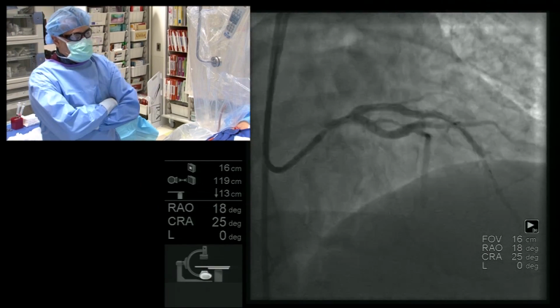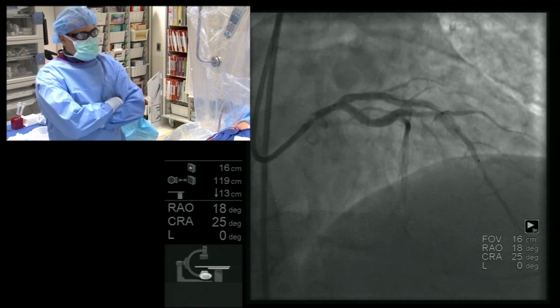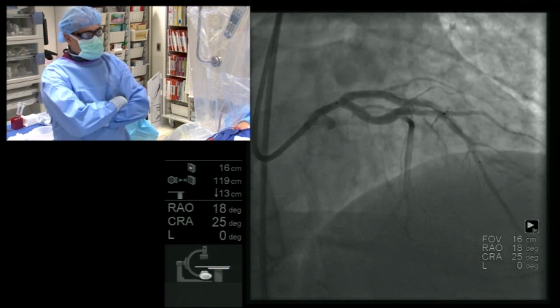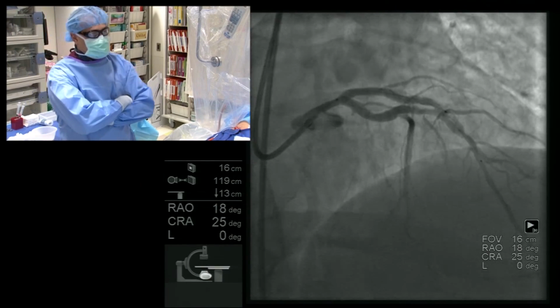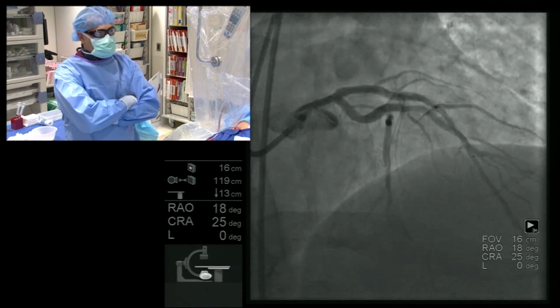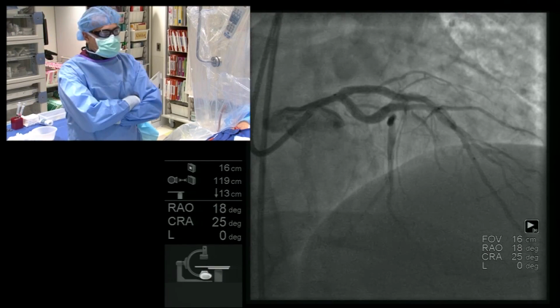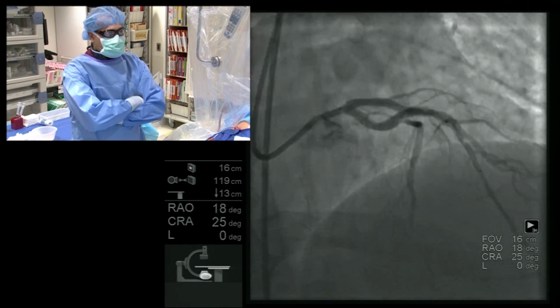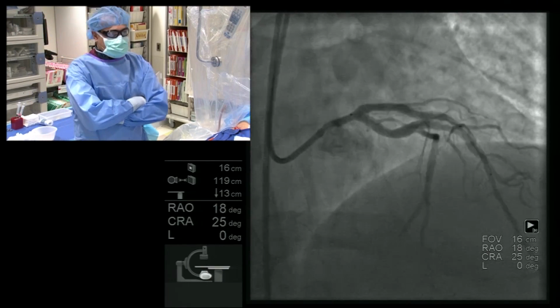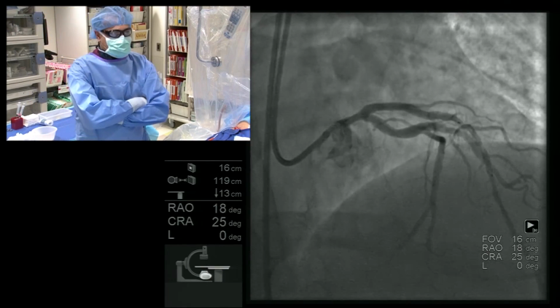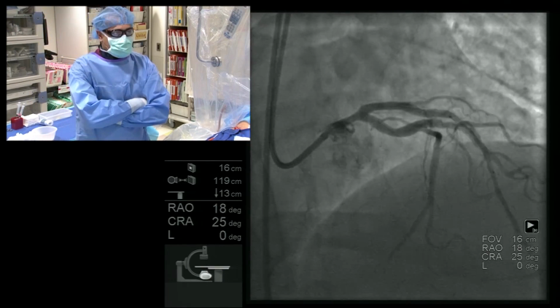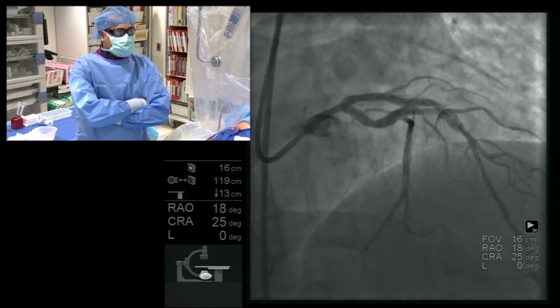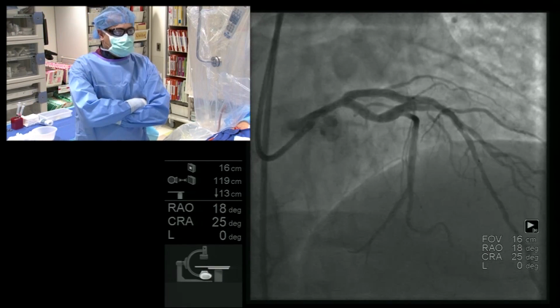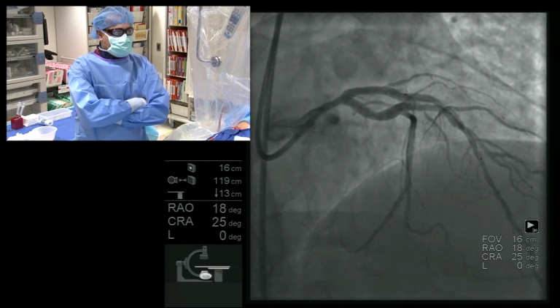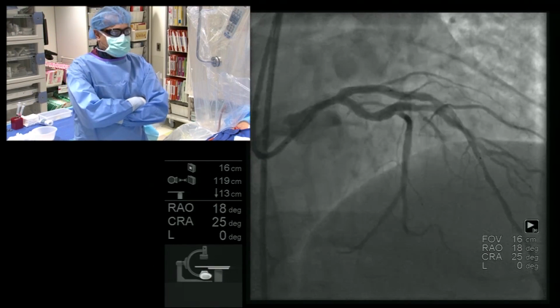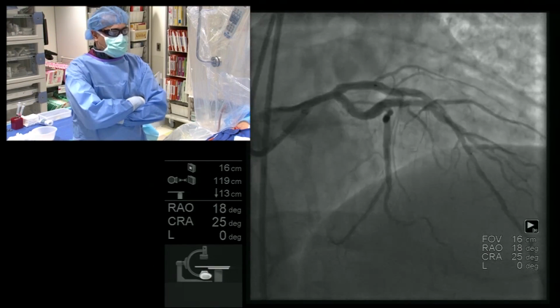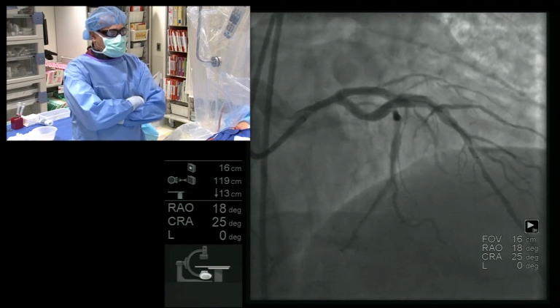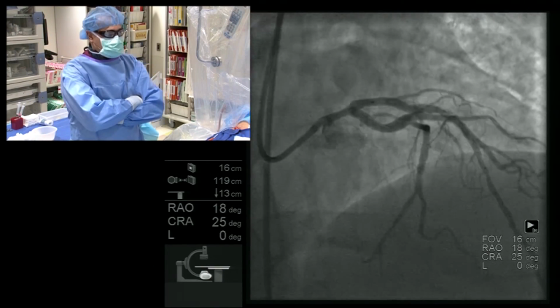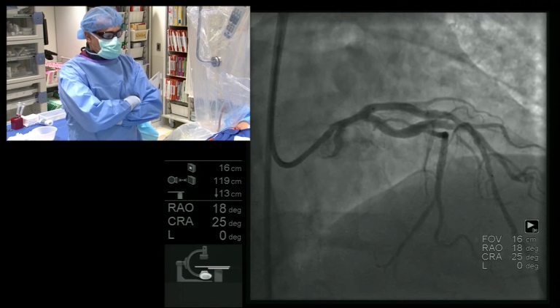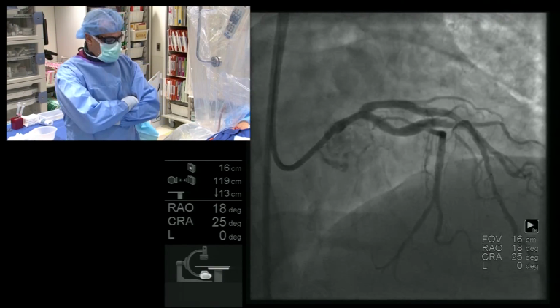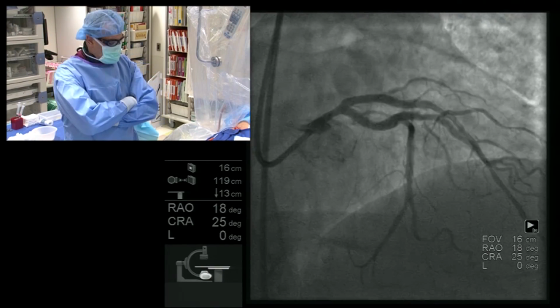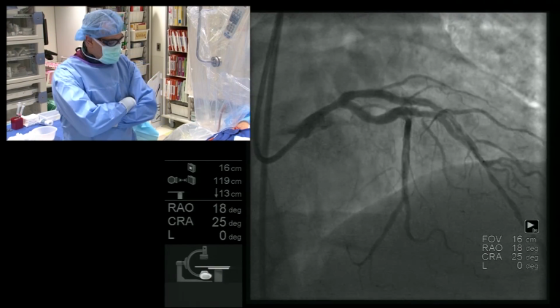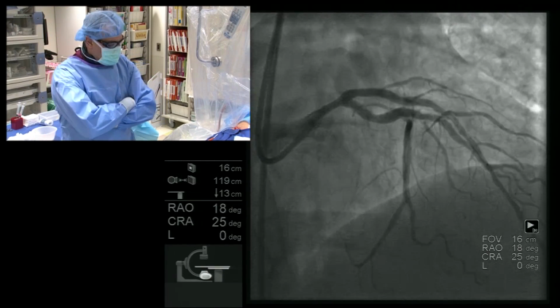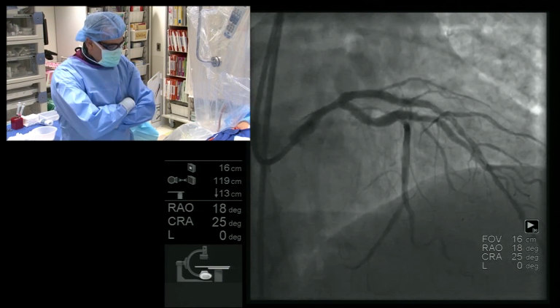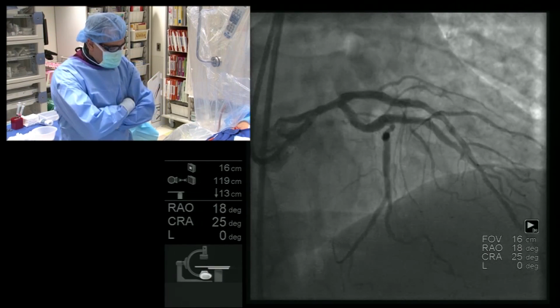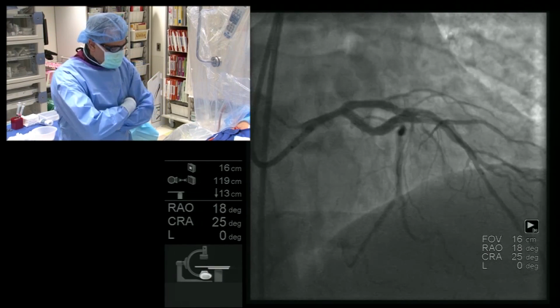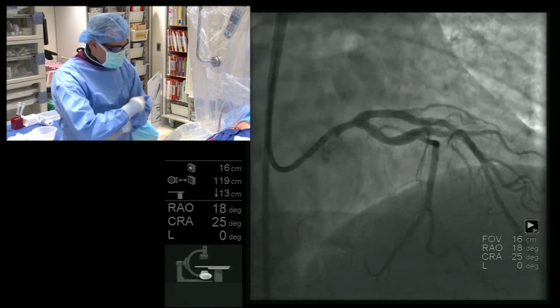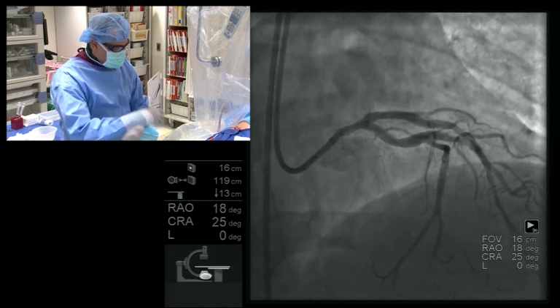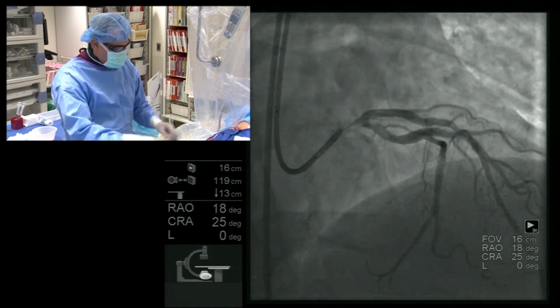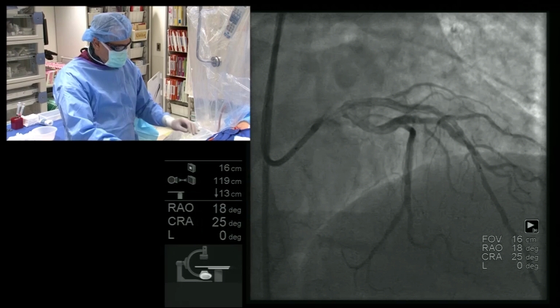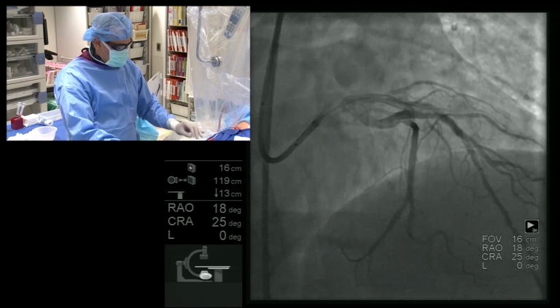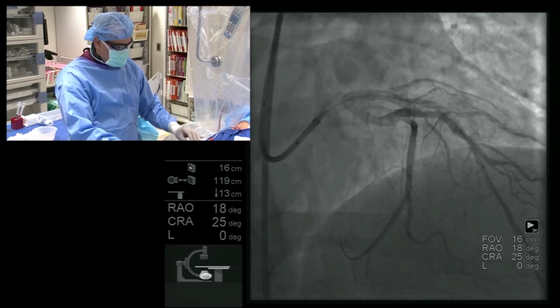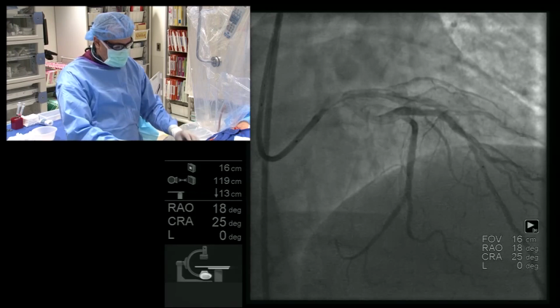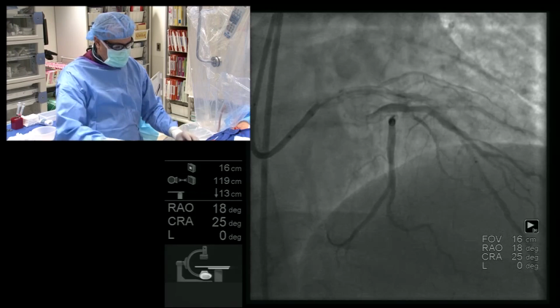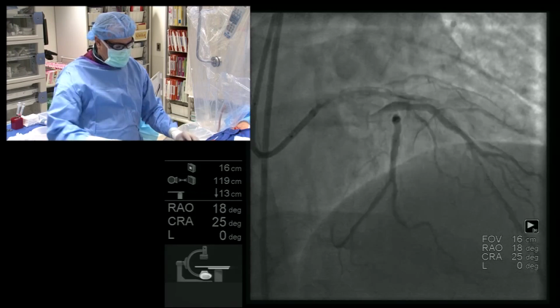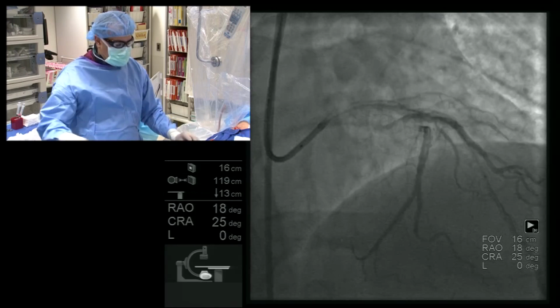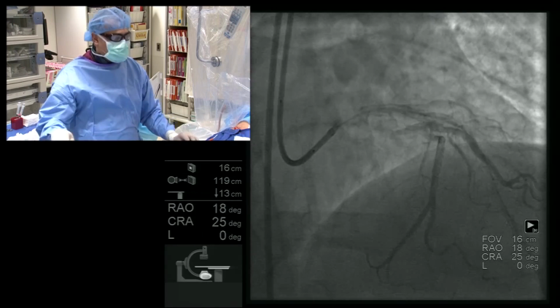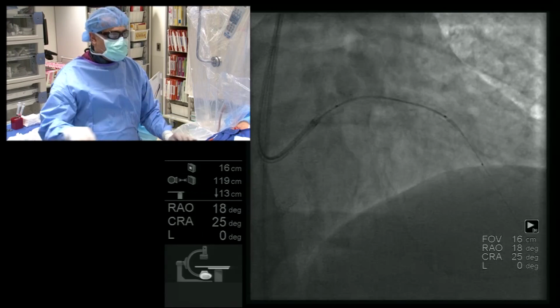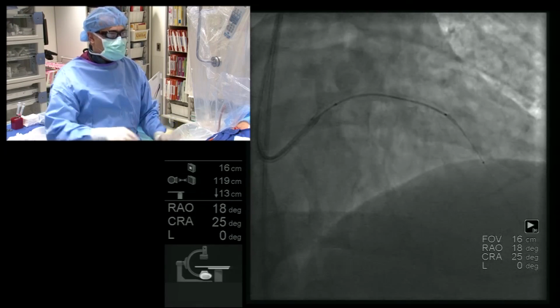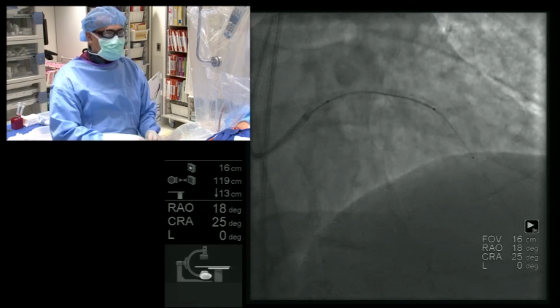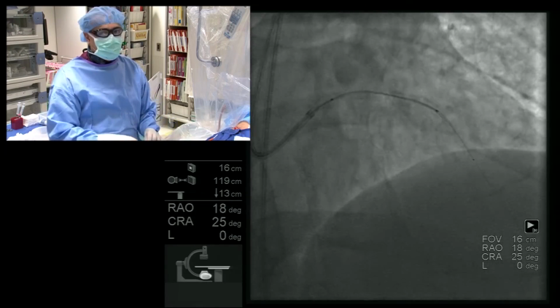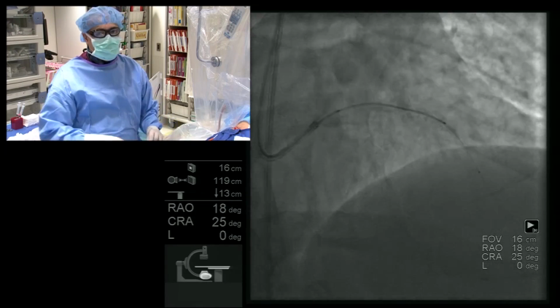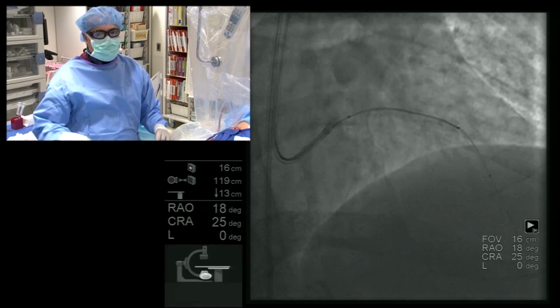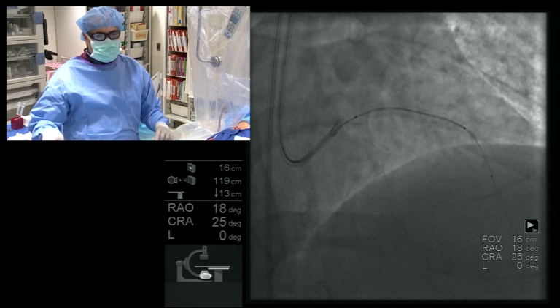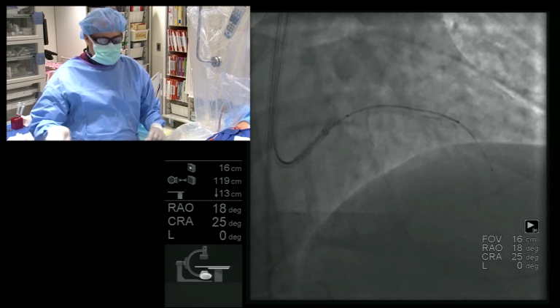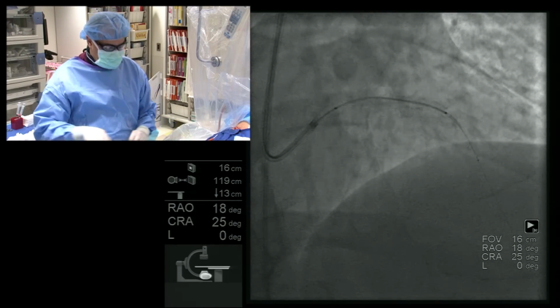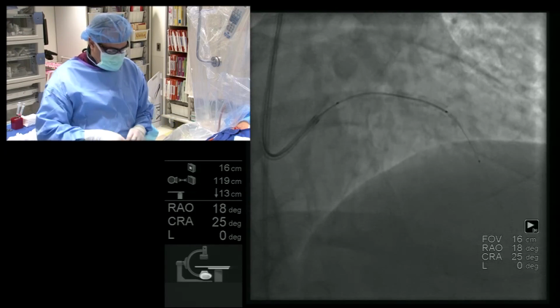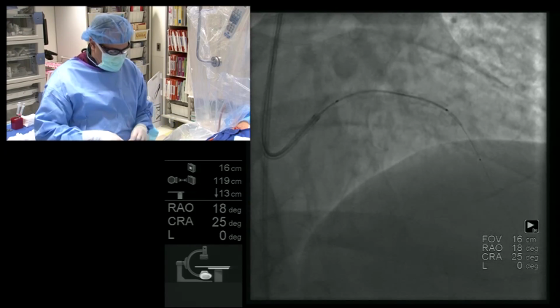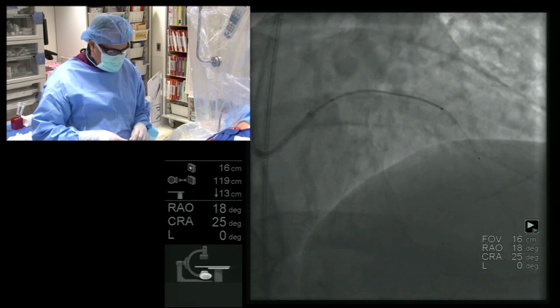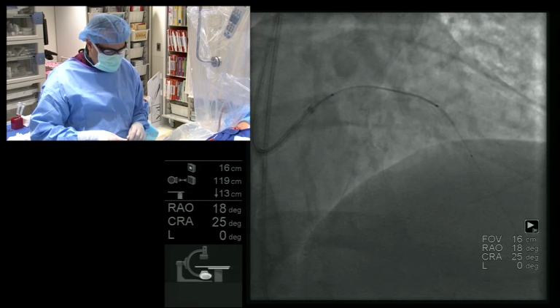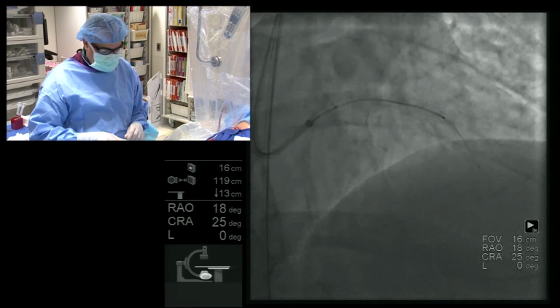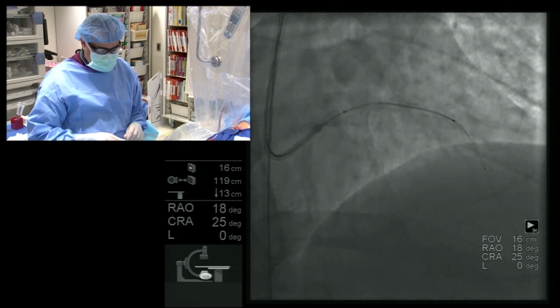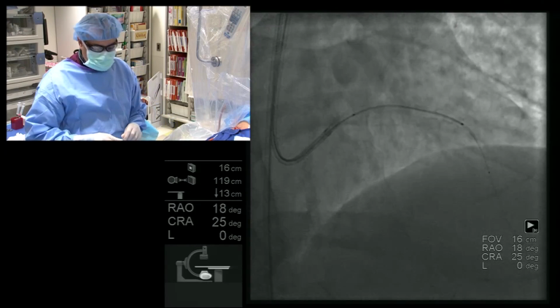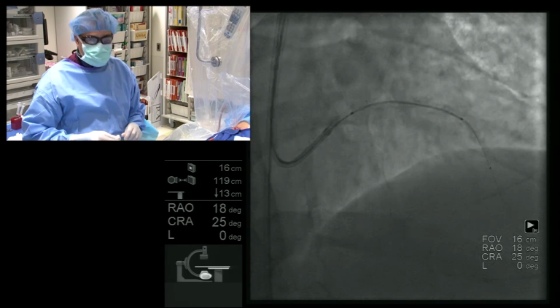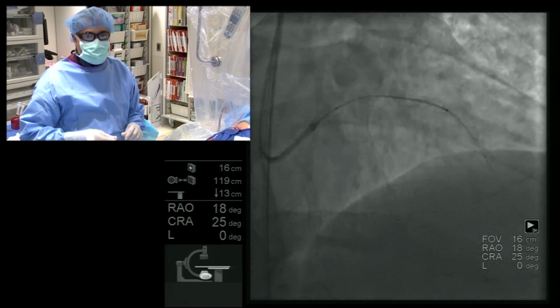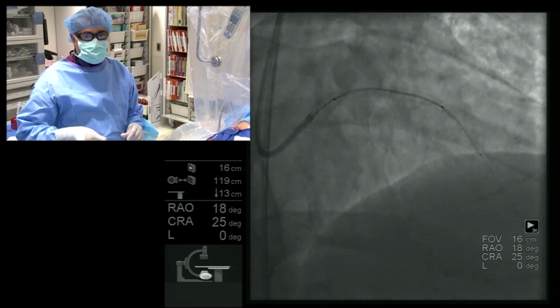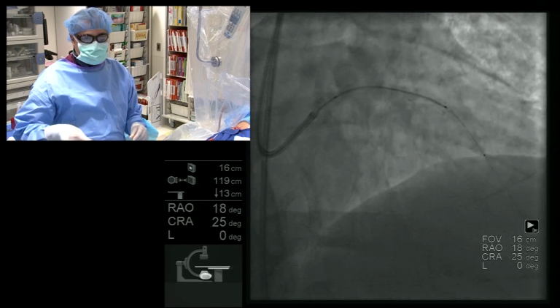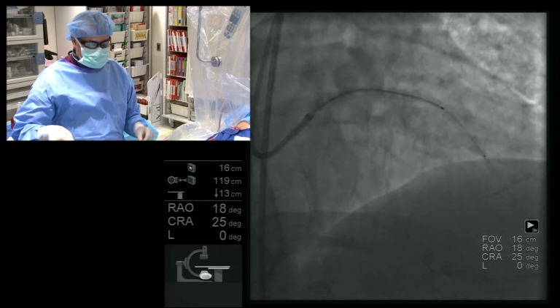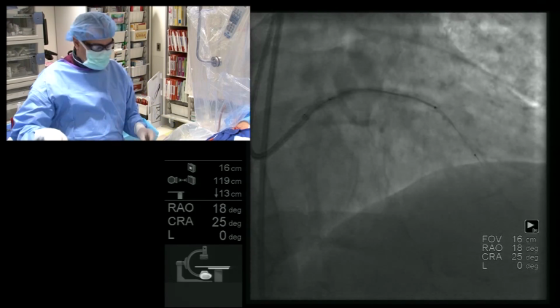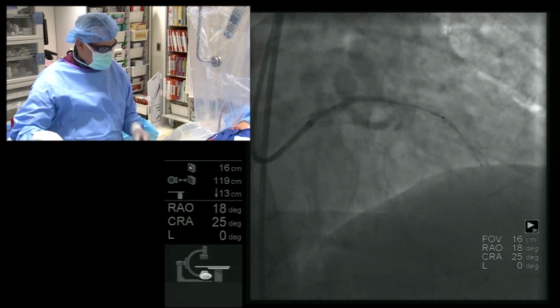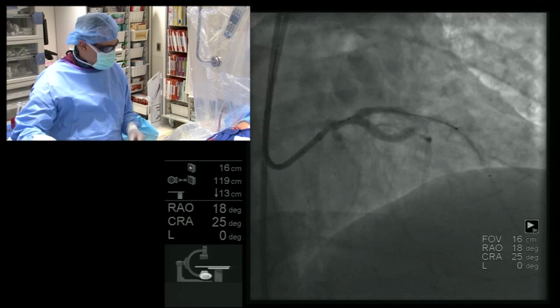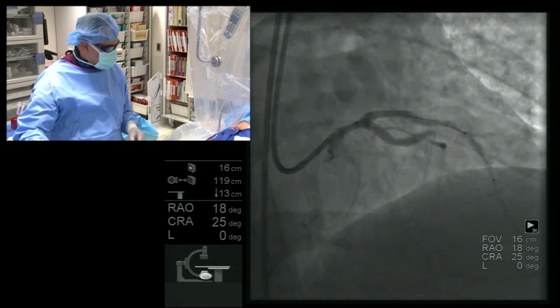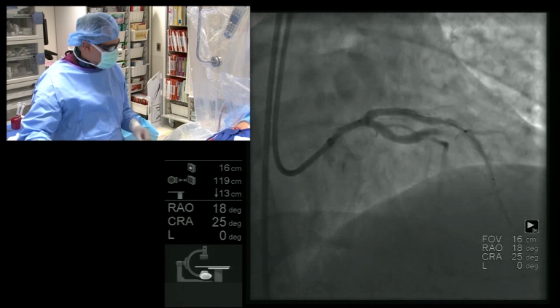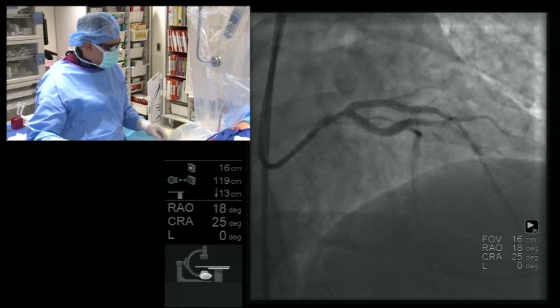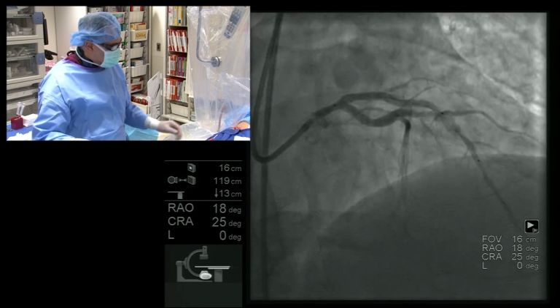The OCT shows very good apposition. The patient is already on dual antiplatelet therapy. This completes the procedure. Thank you very much.